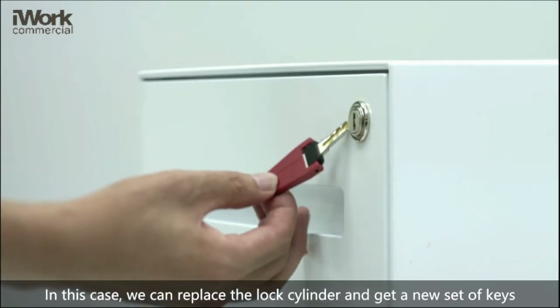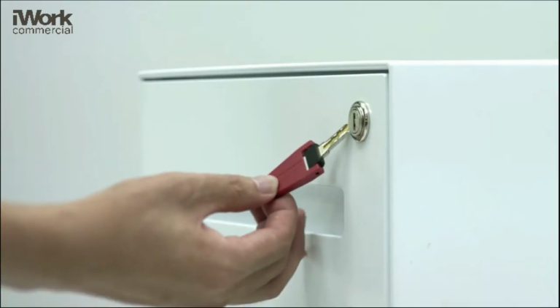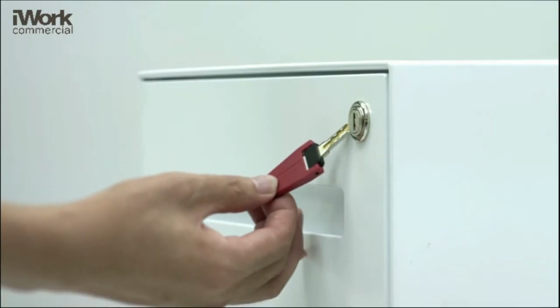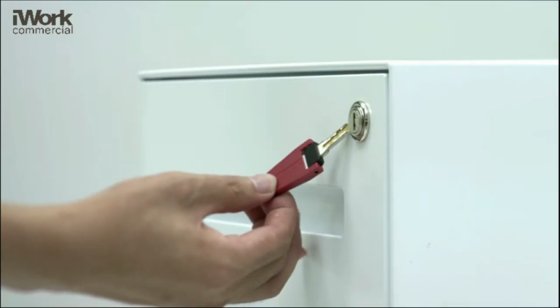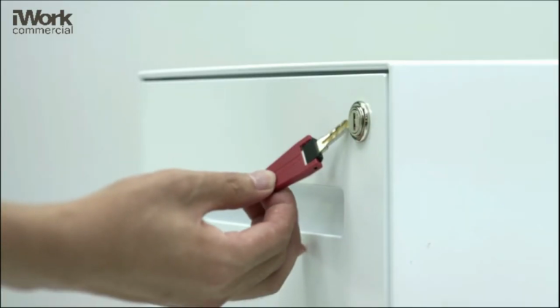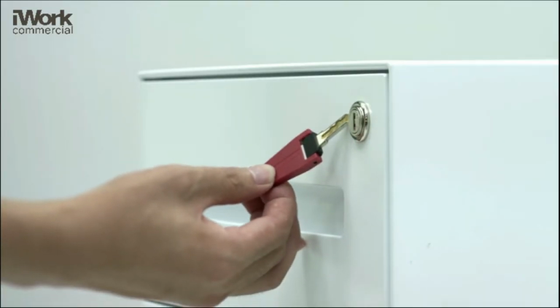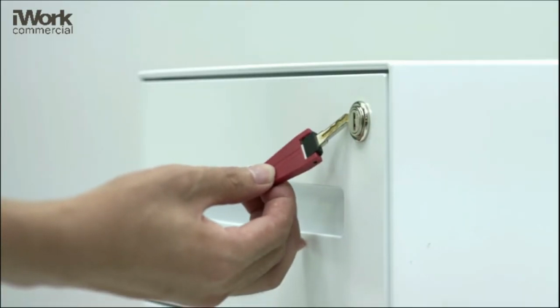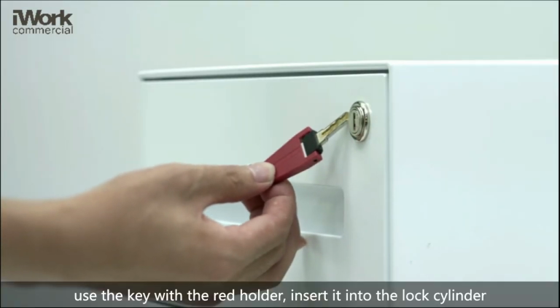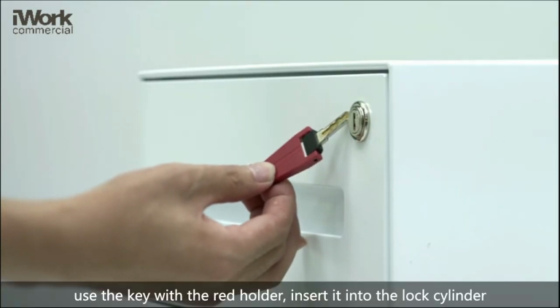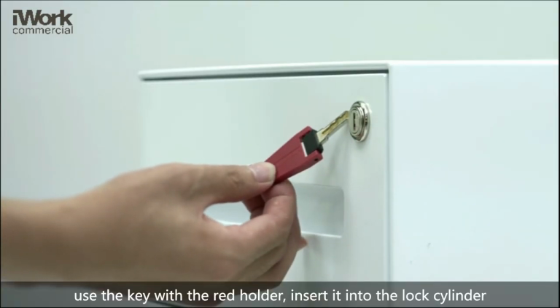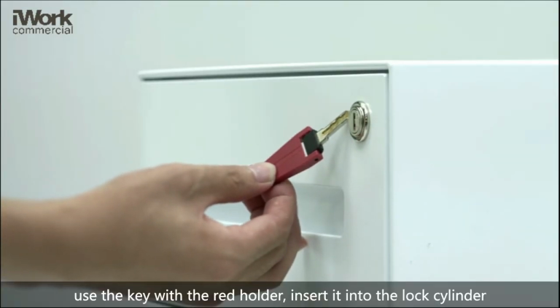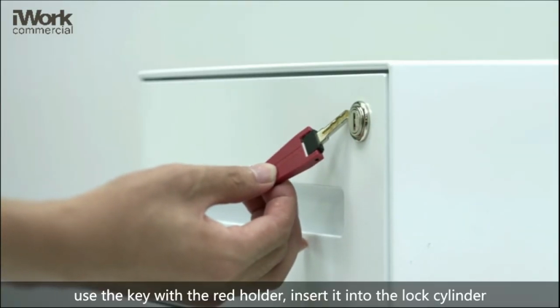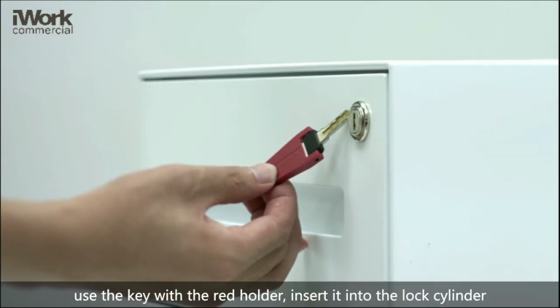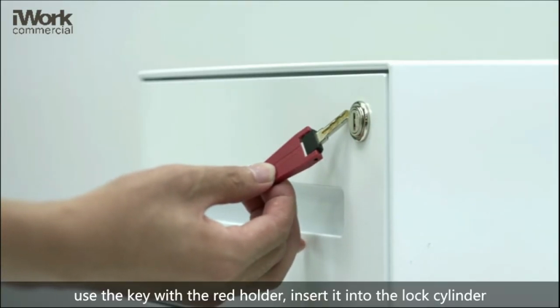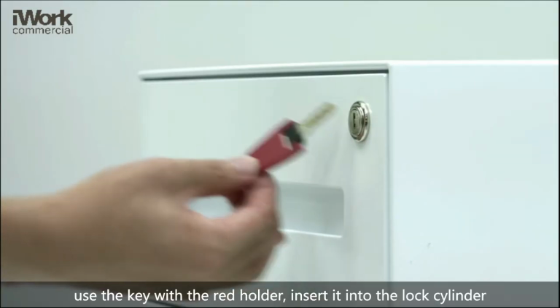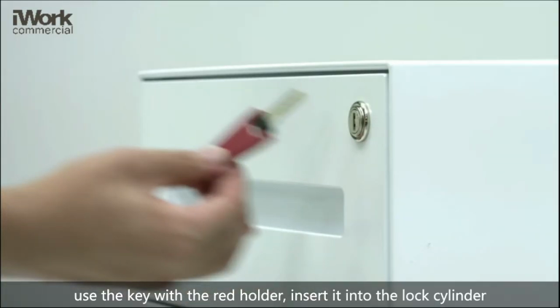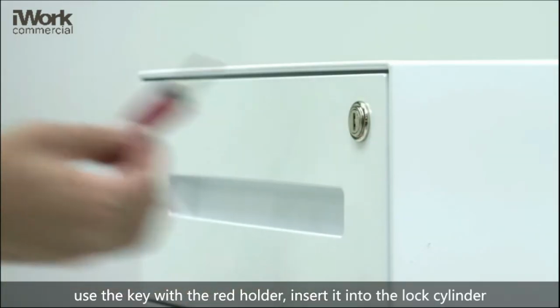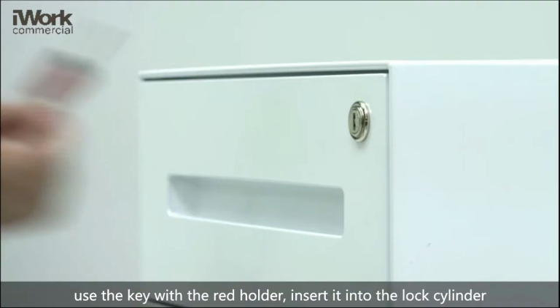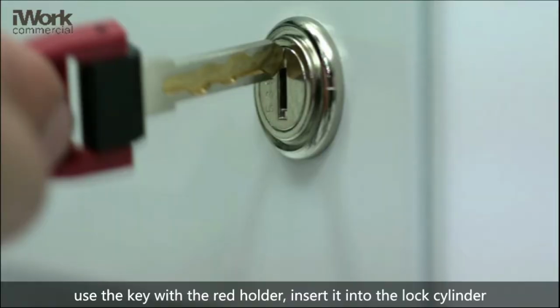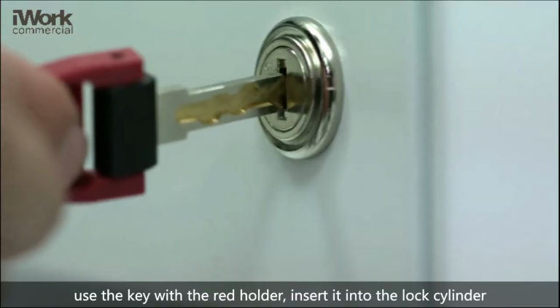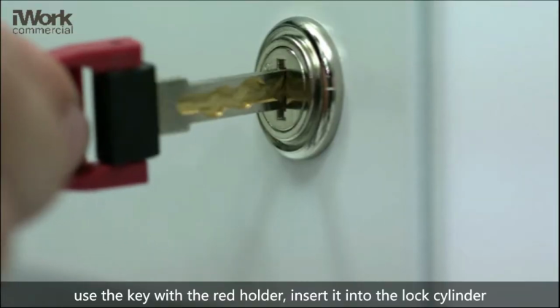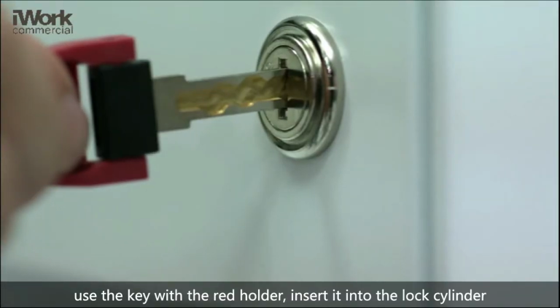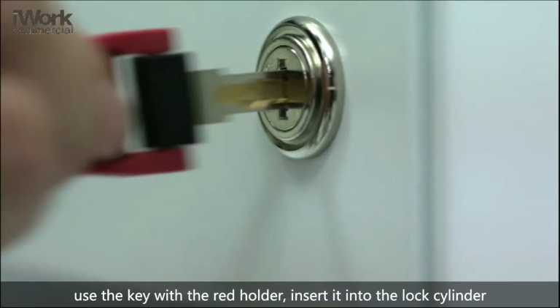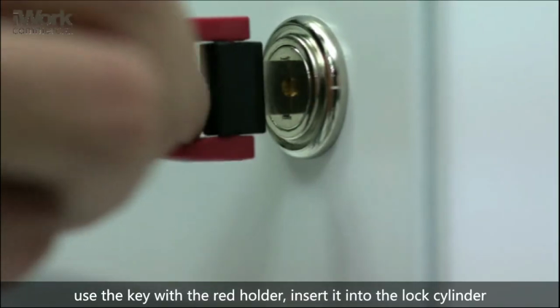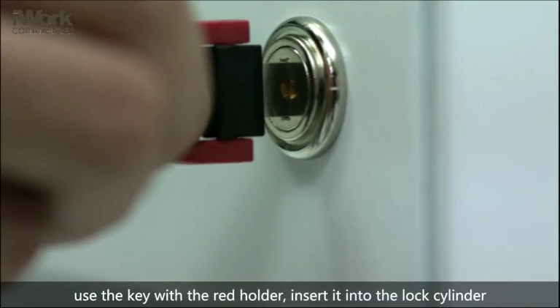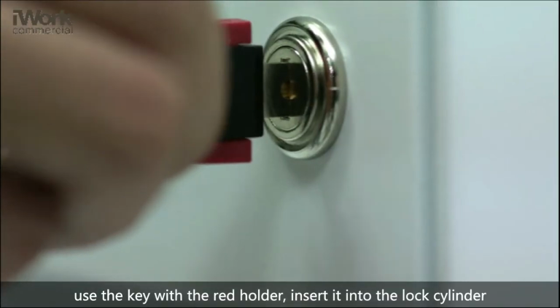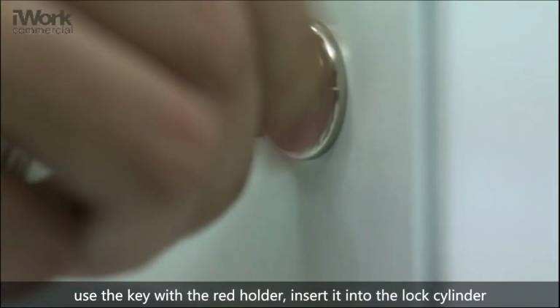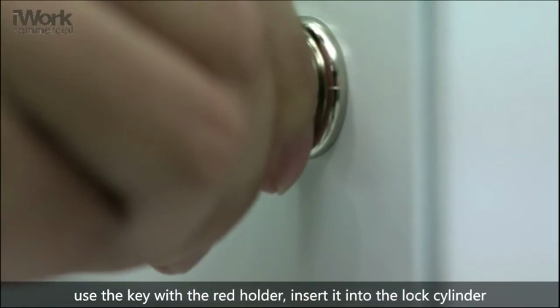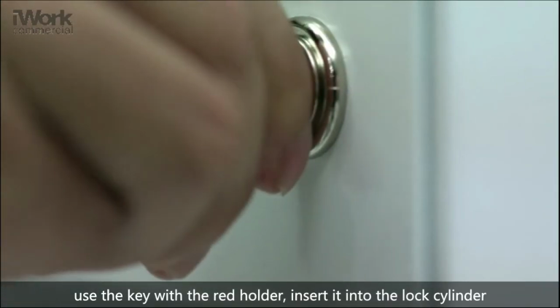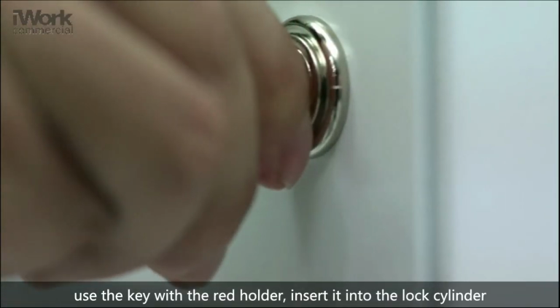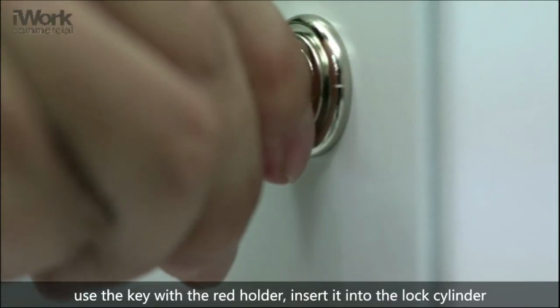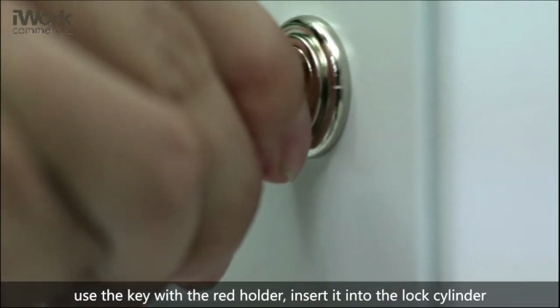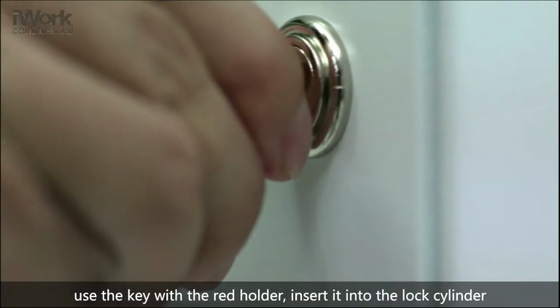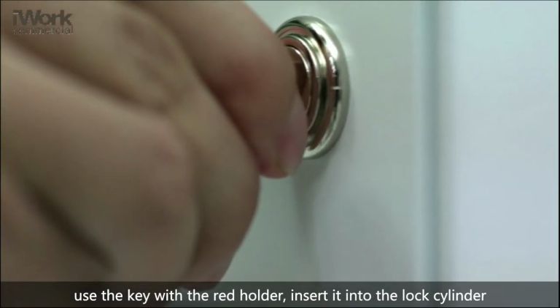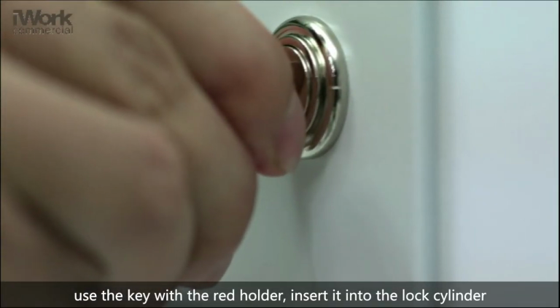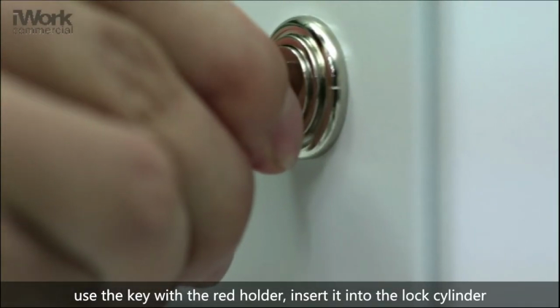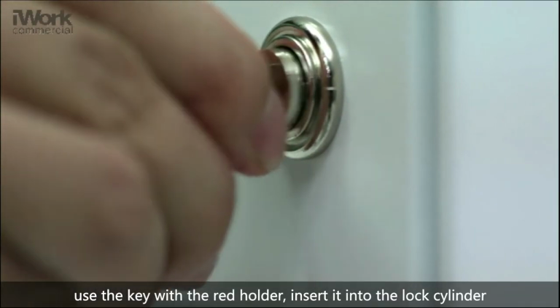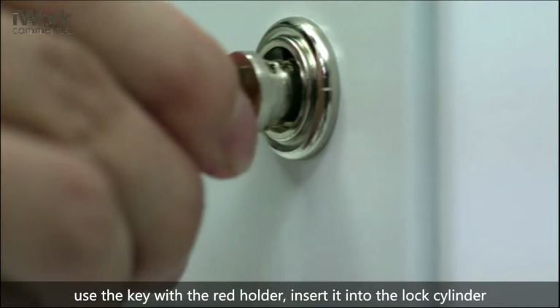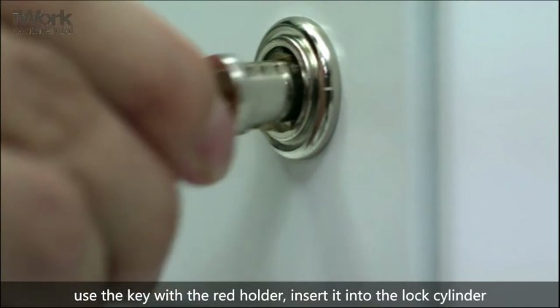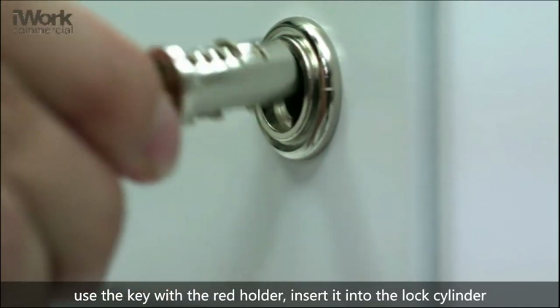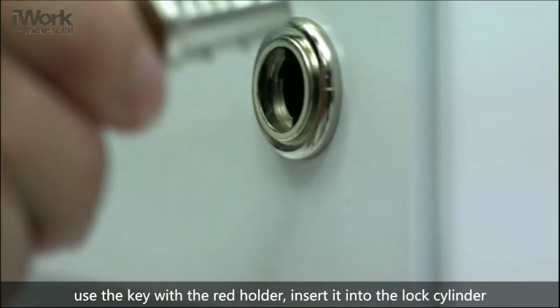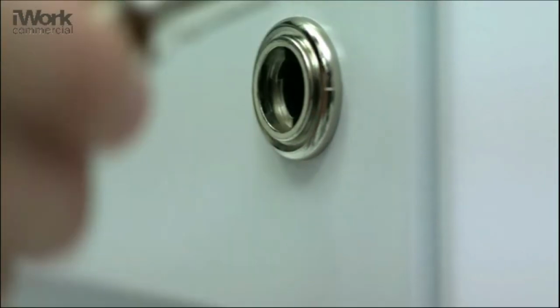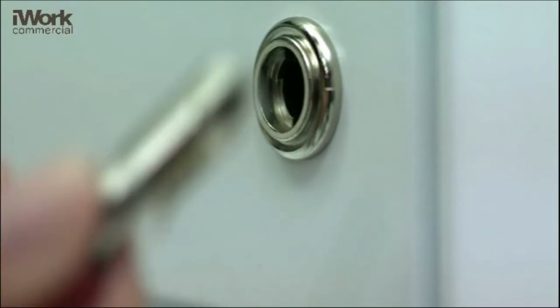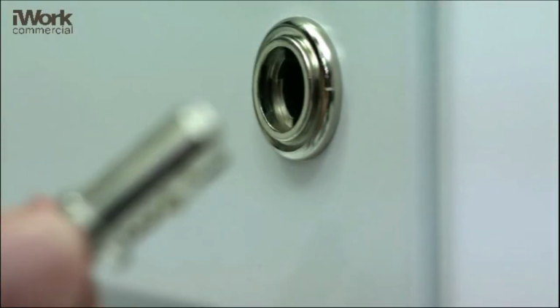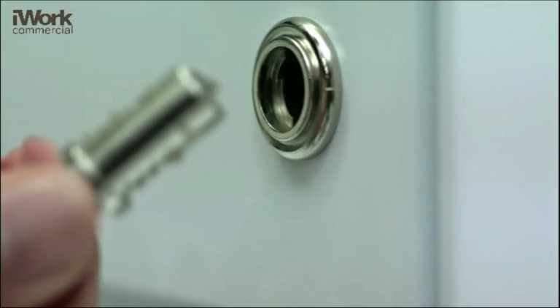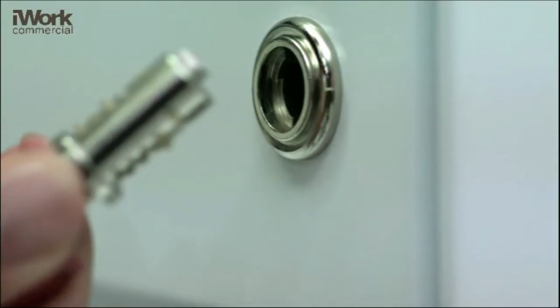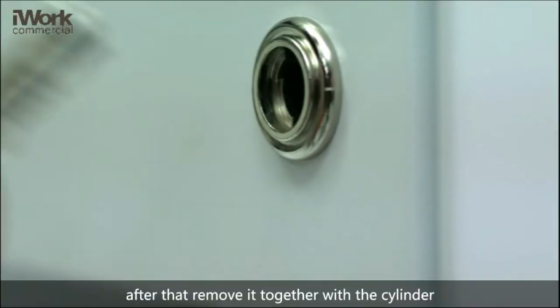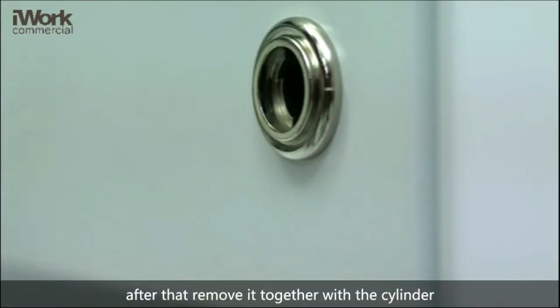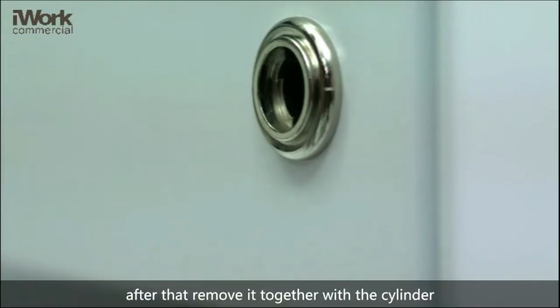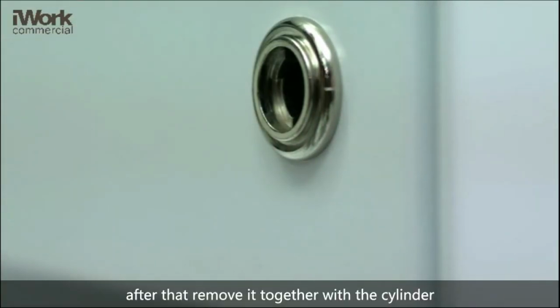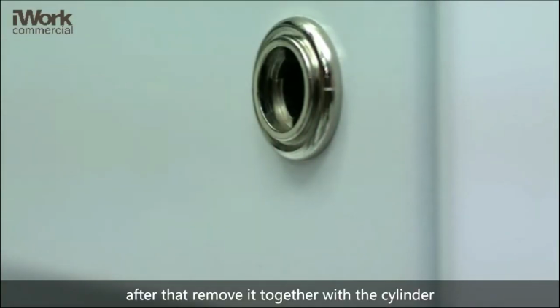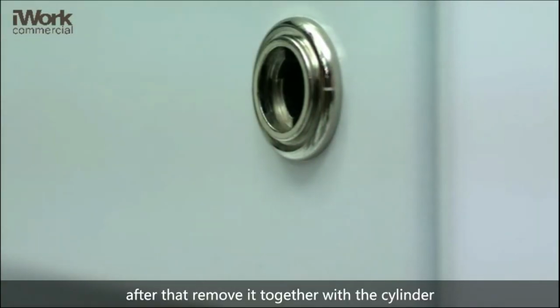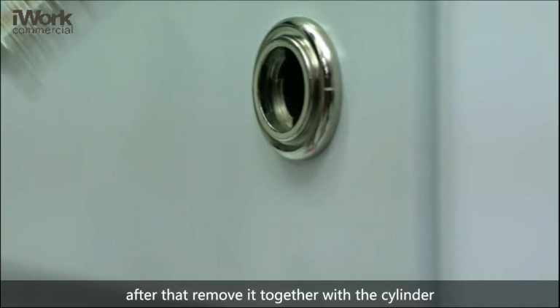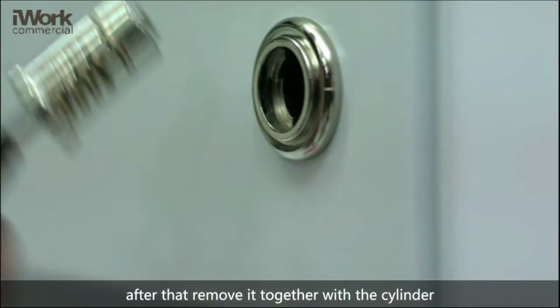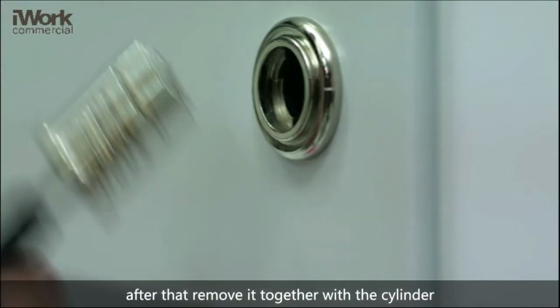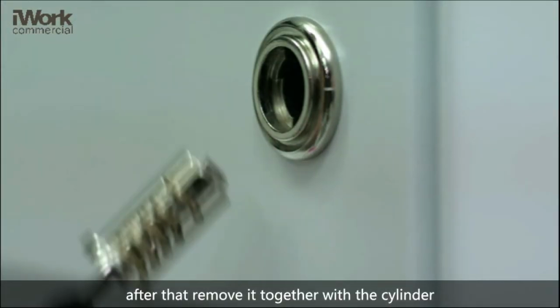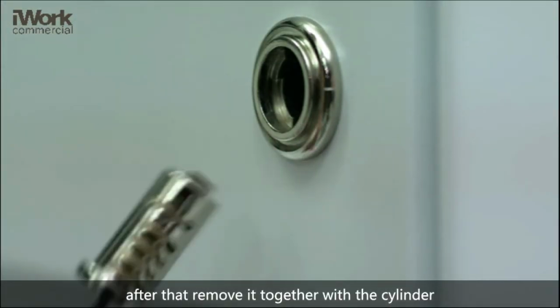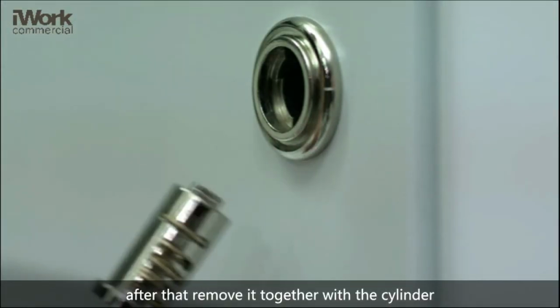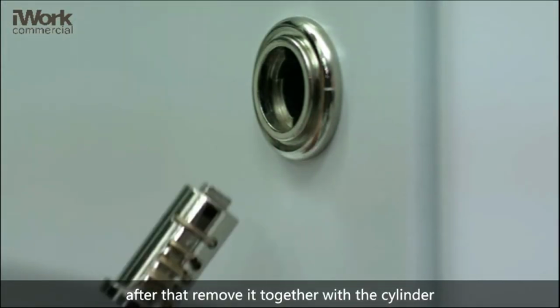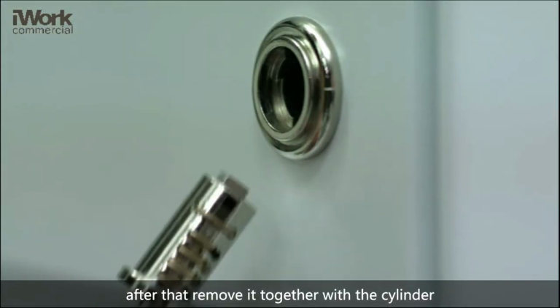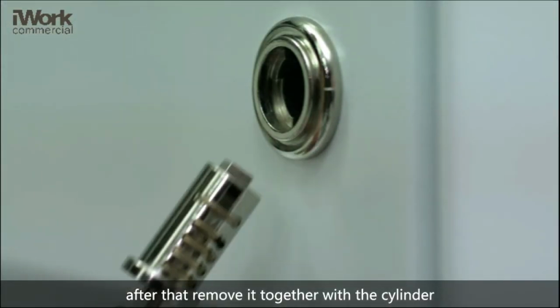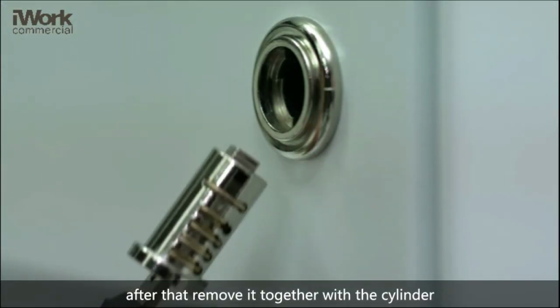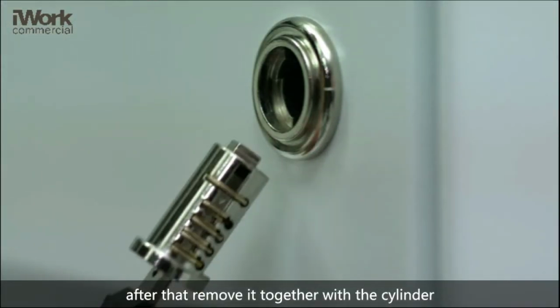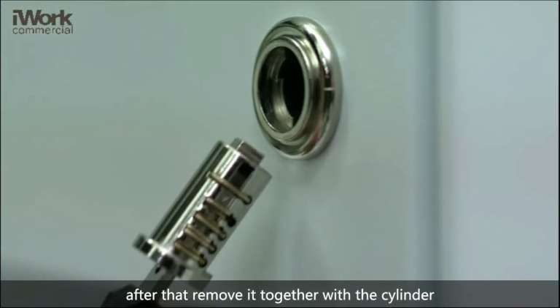Use the key with the red holder and insert it into the lock cylinder. After that, remove it together with the cylinder.